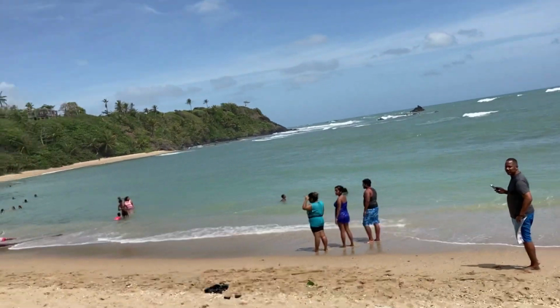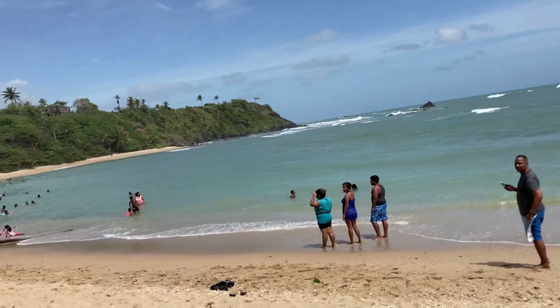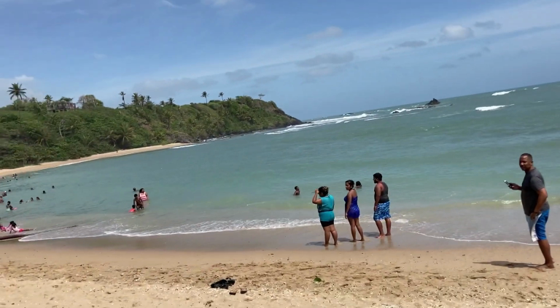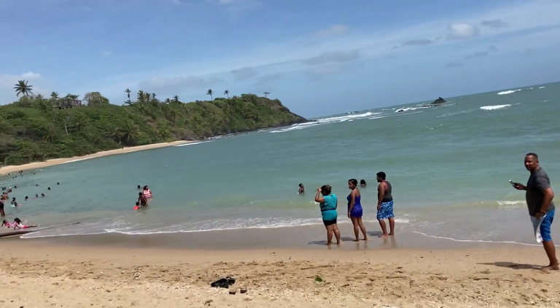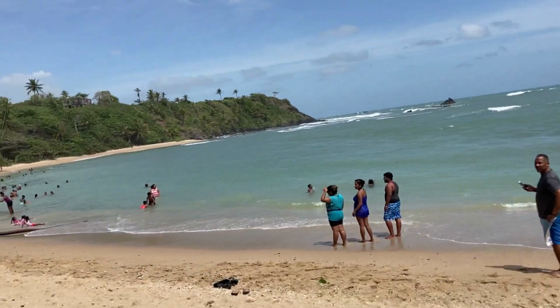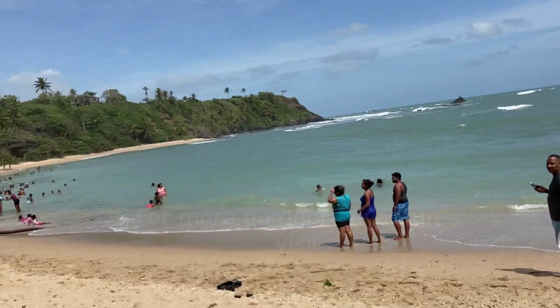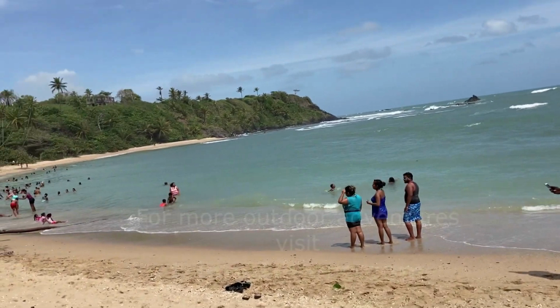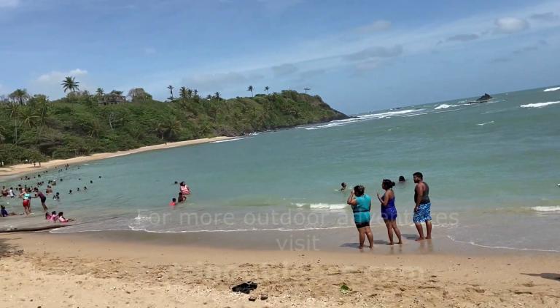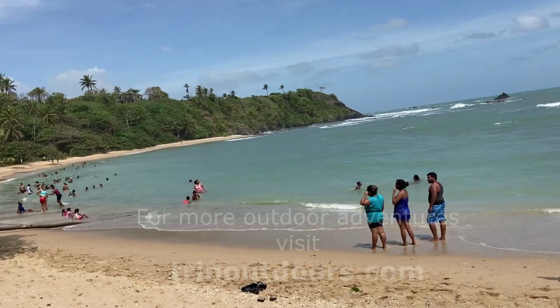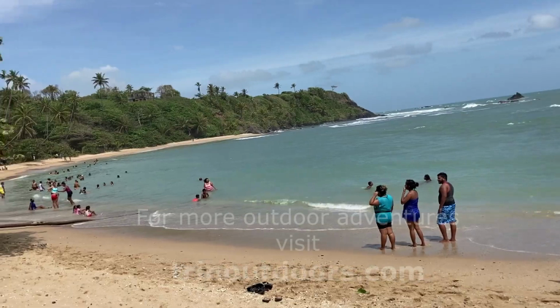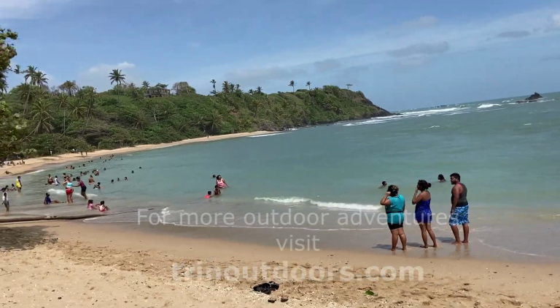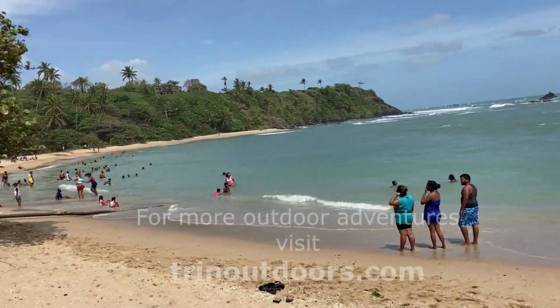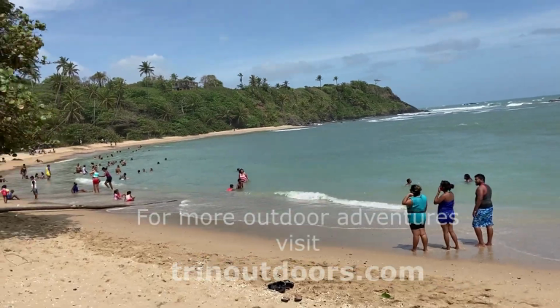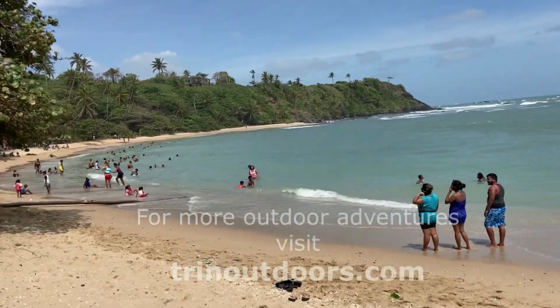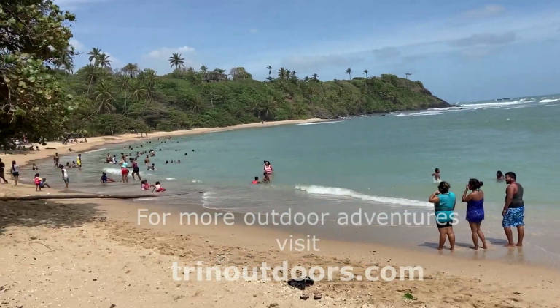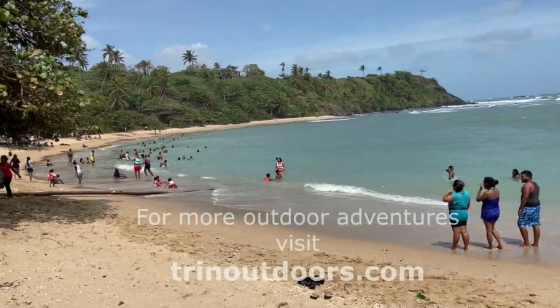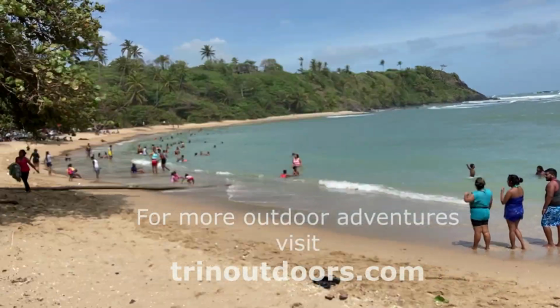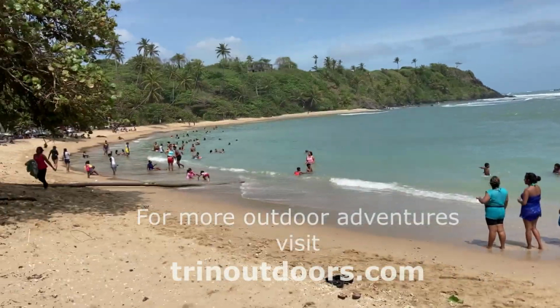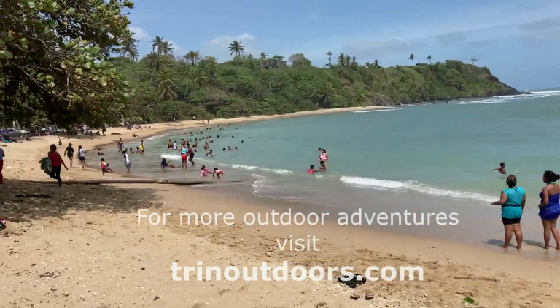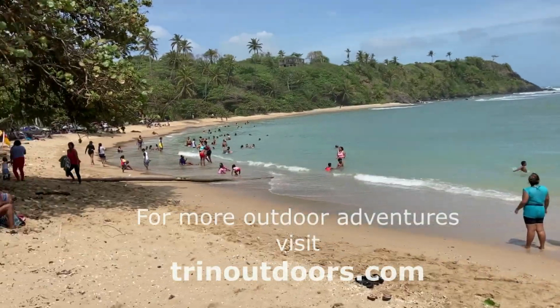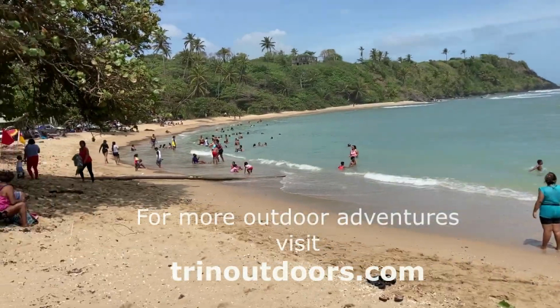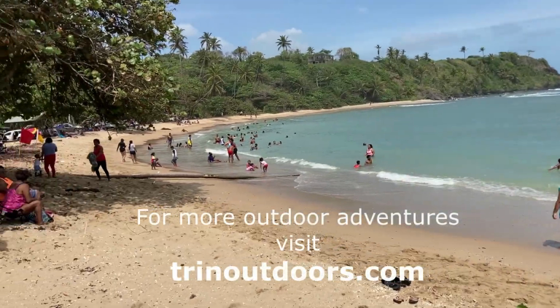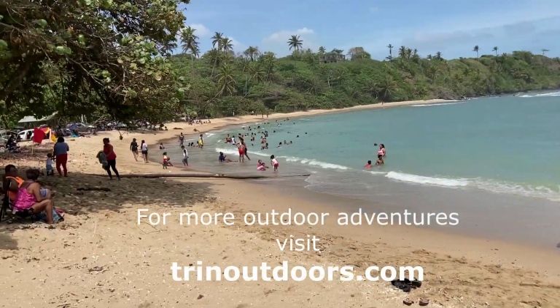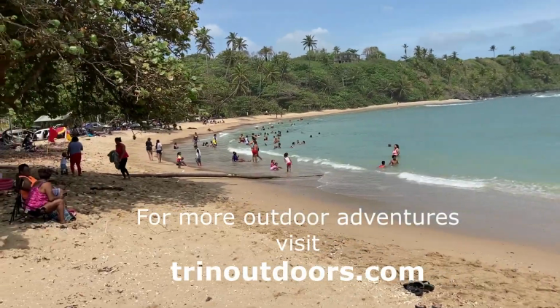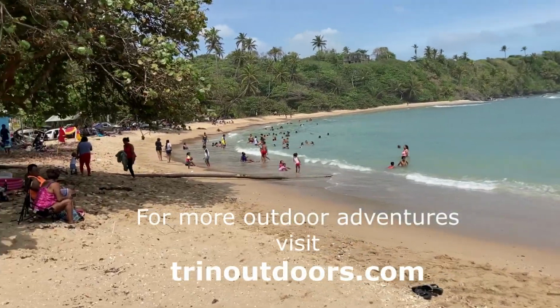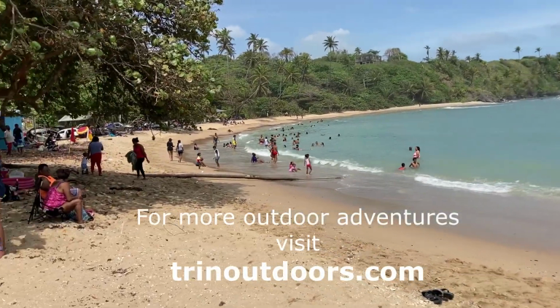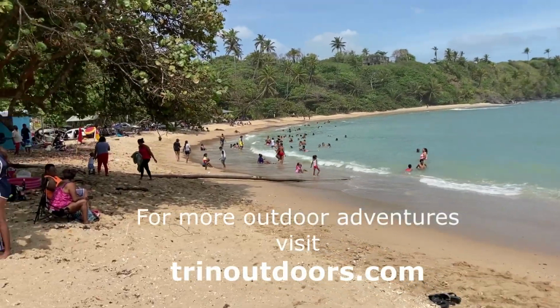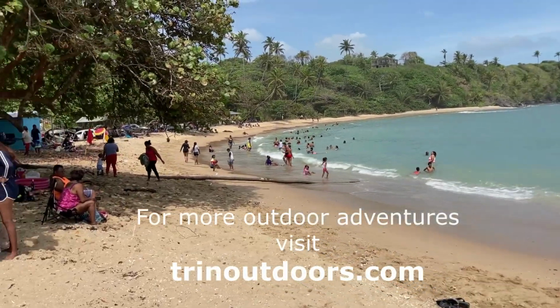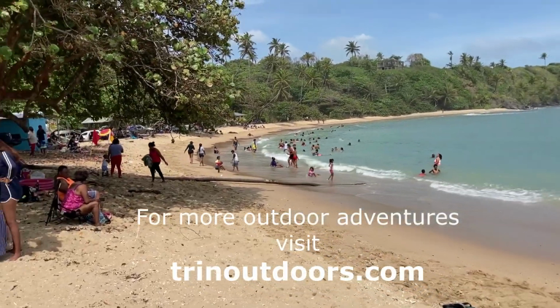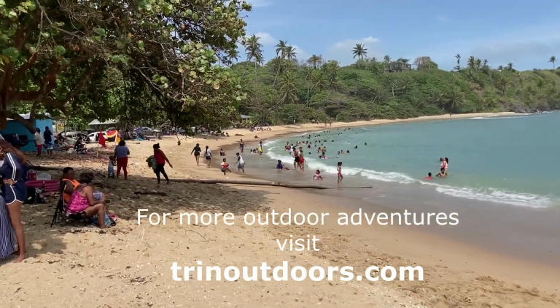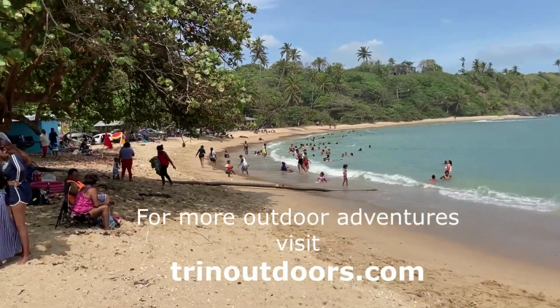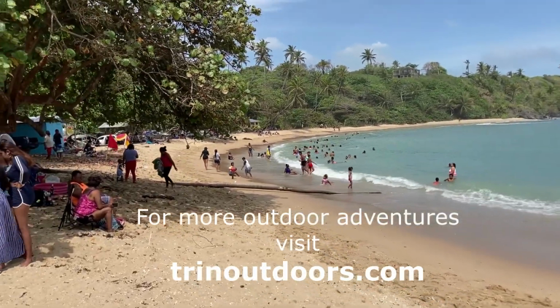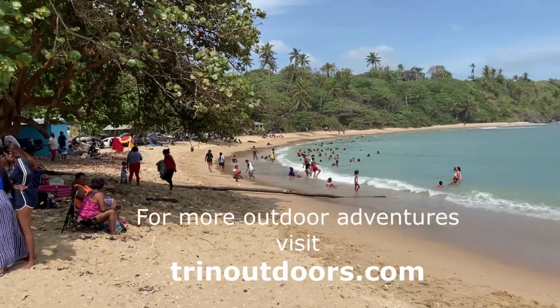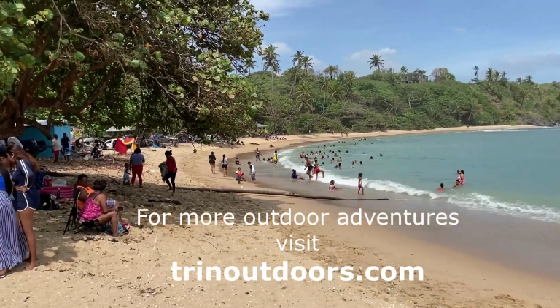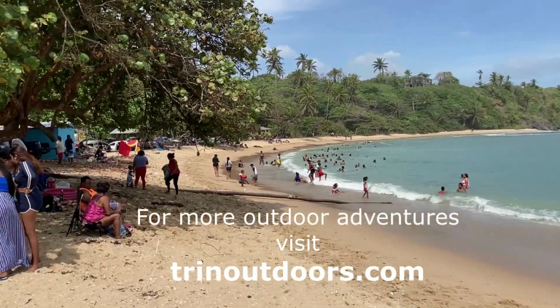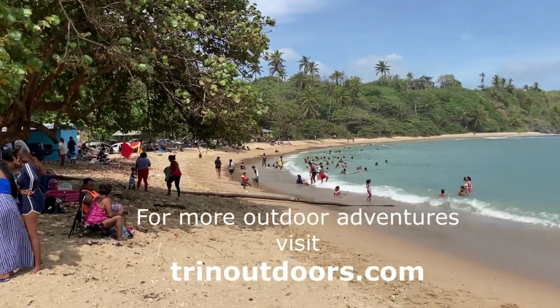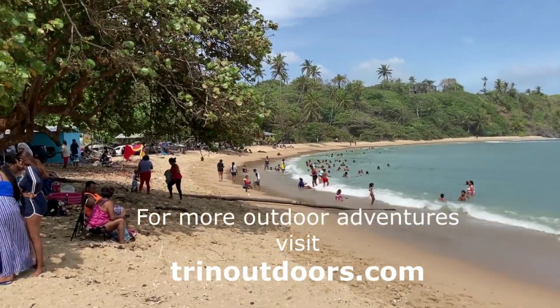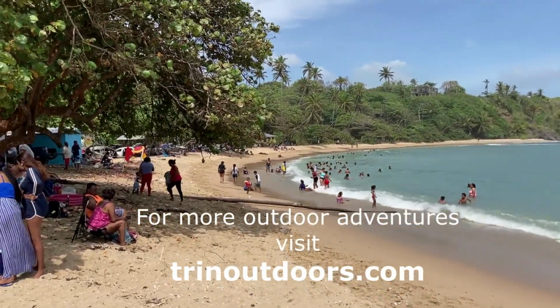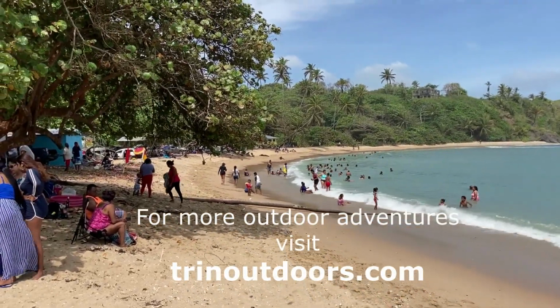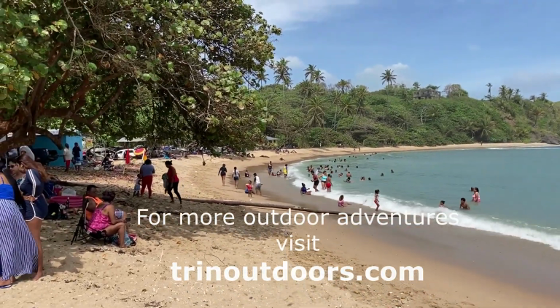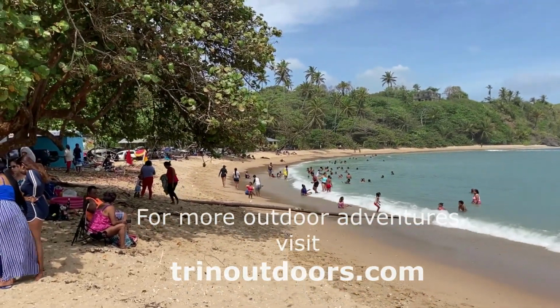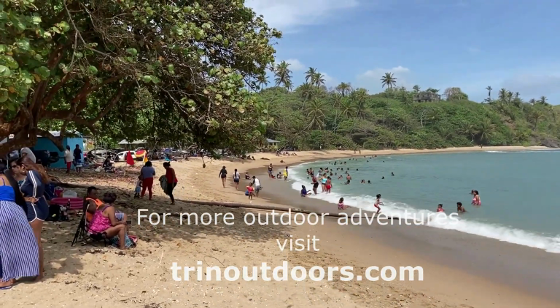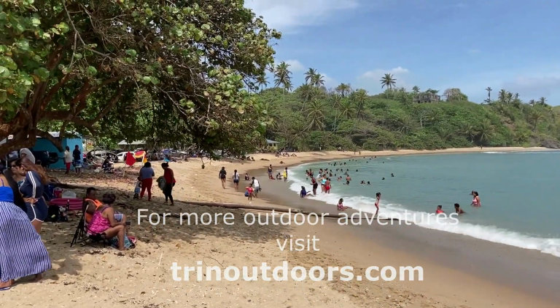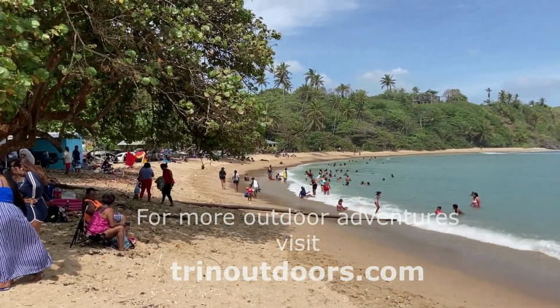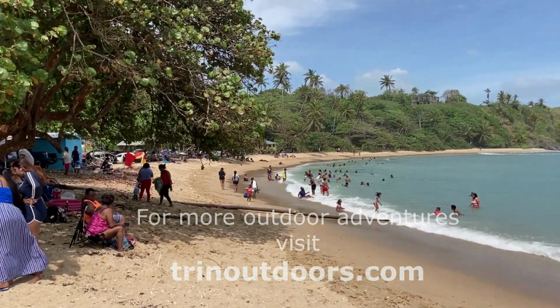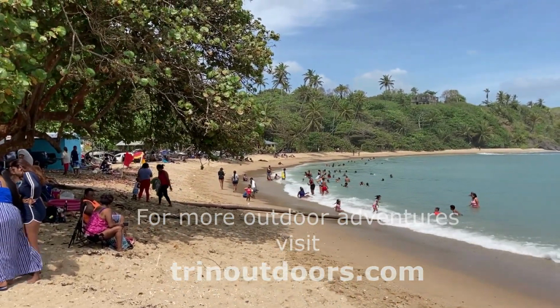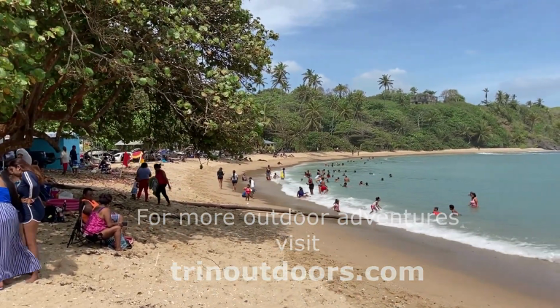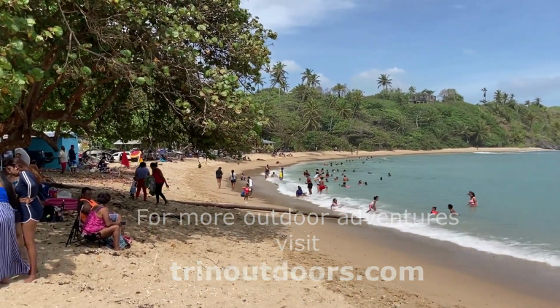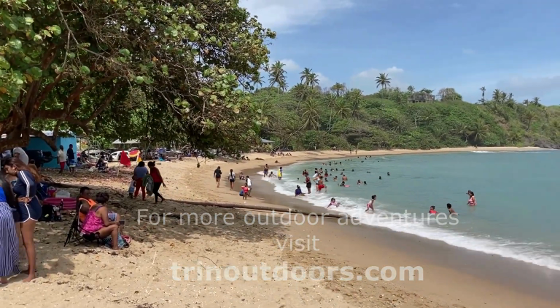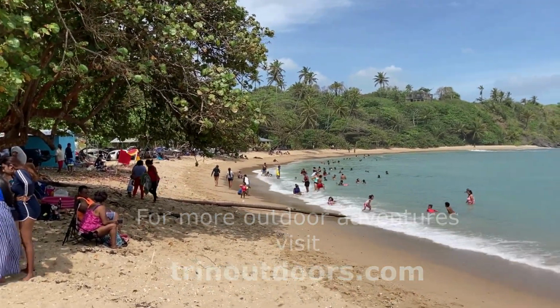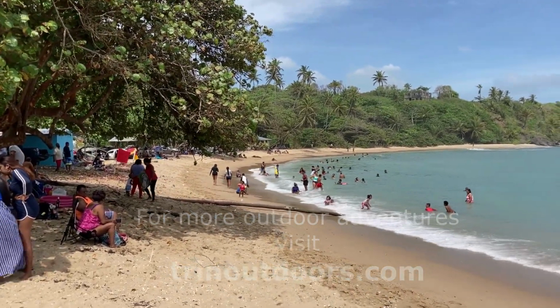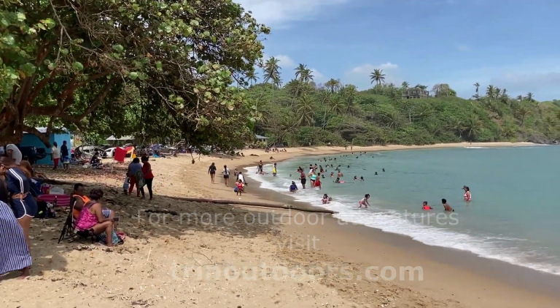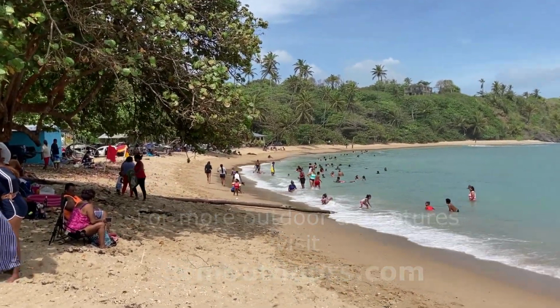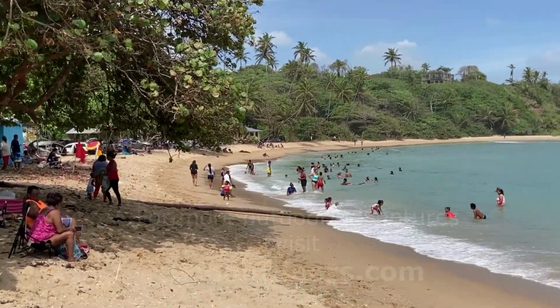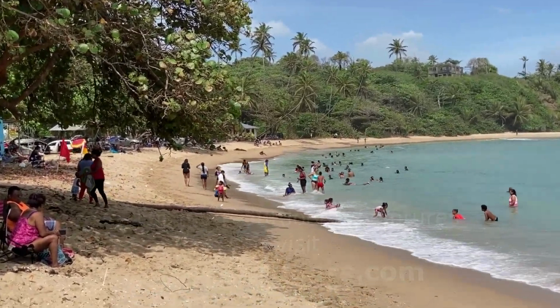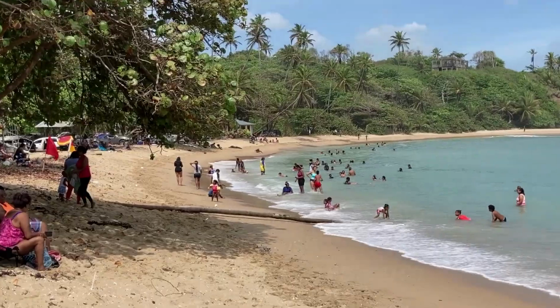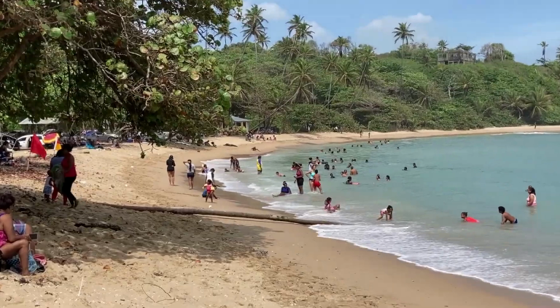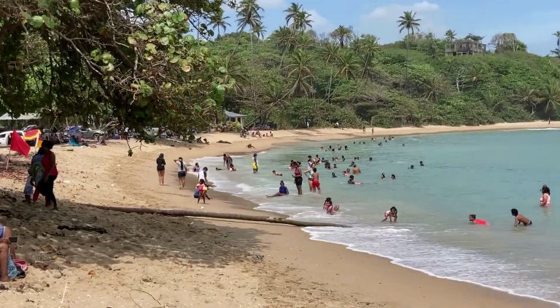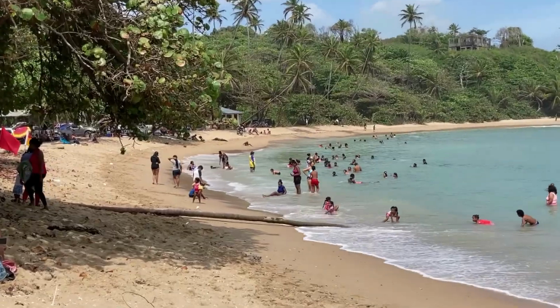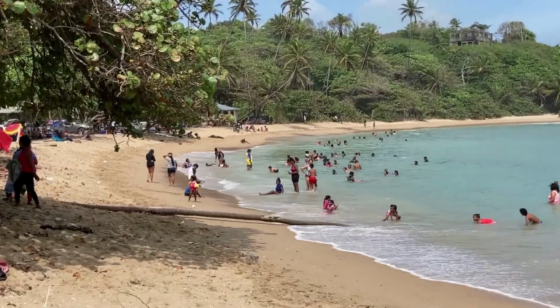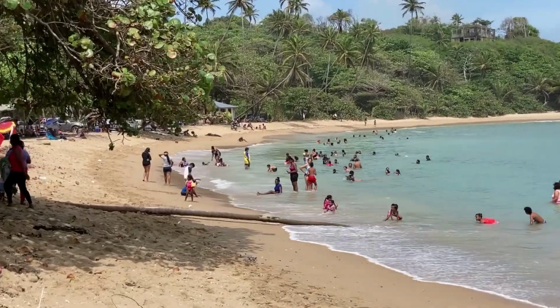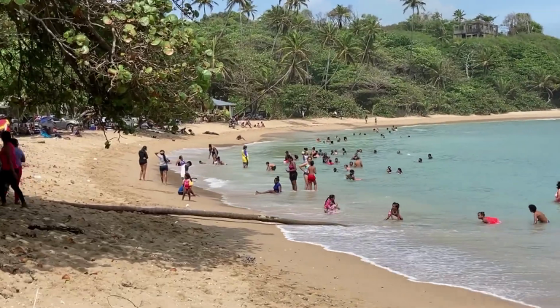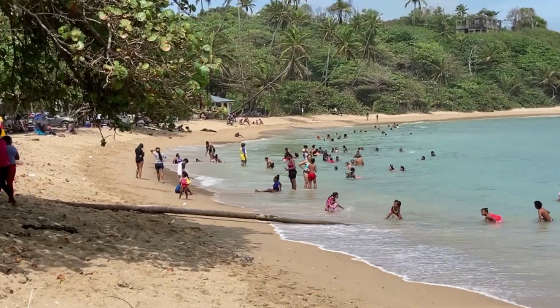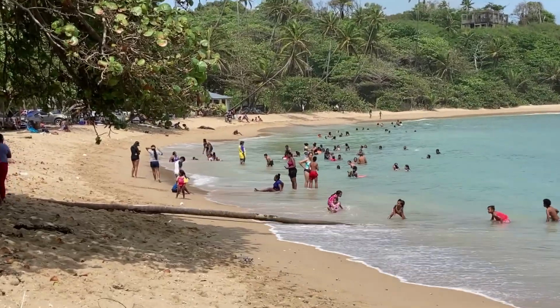You can find more information on Salibia Beach on the beaches page of the Outdoors Trinidad website.